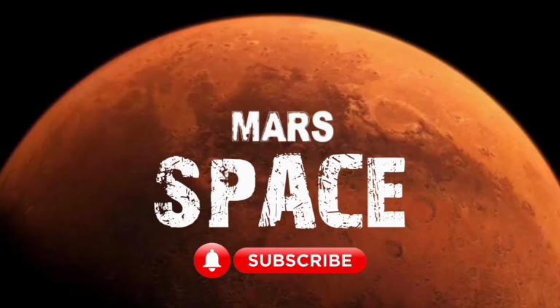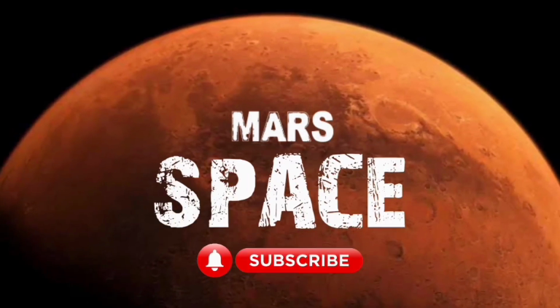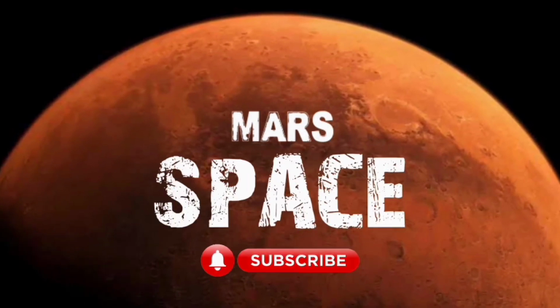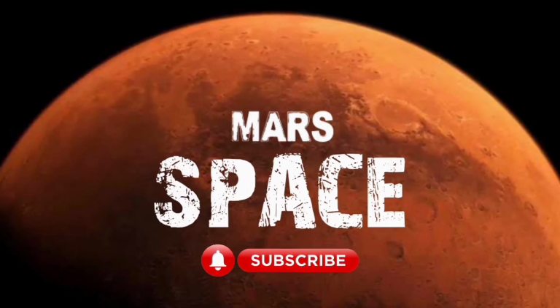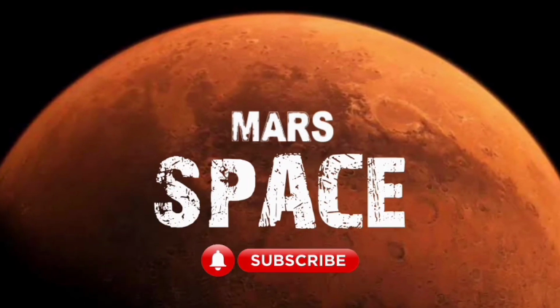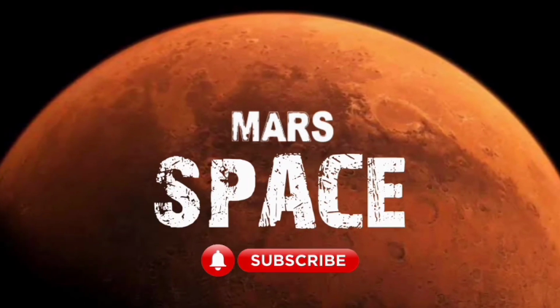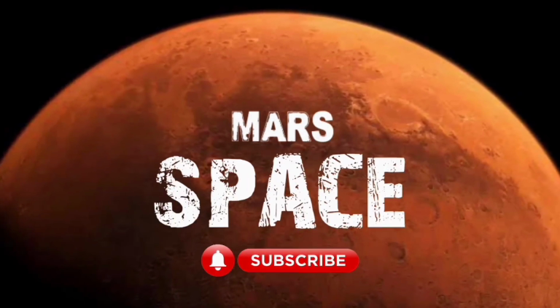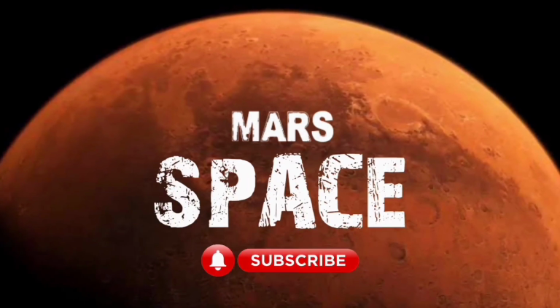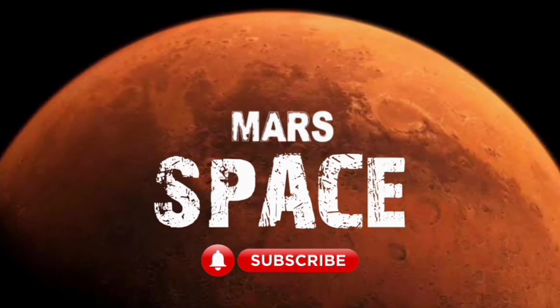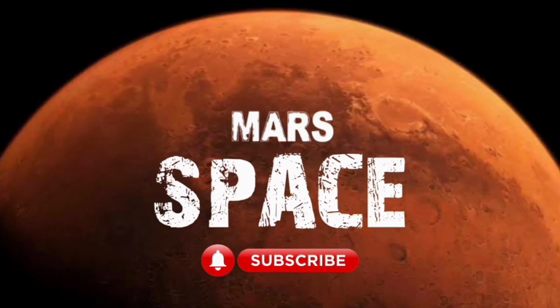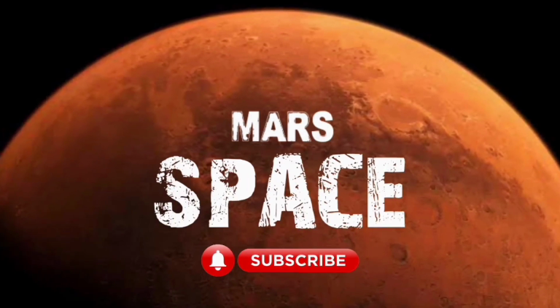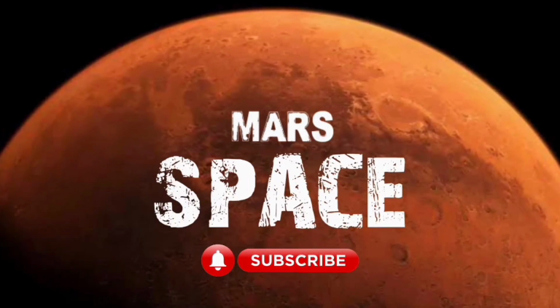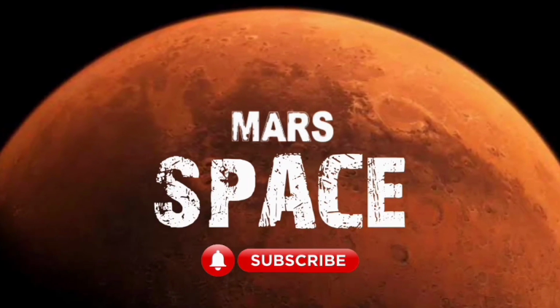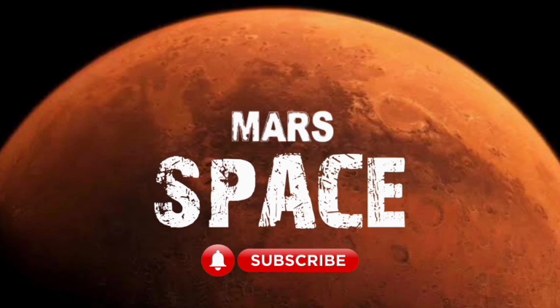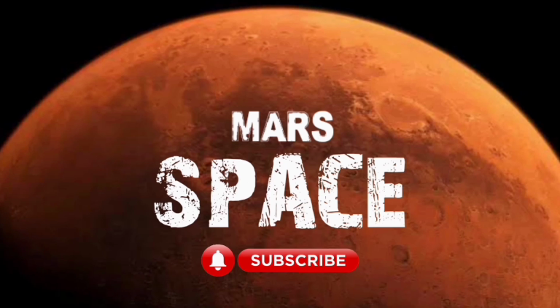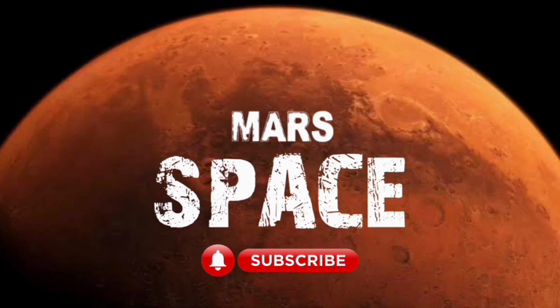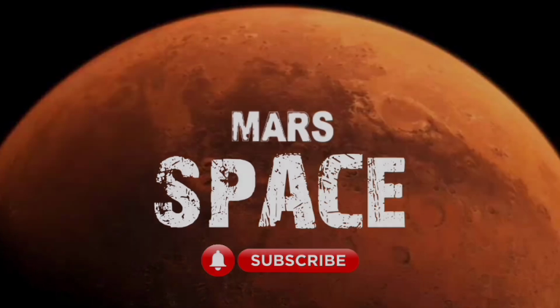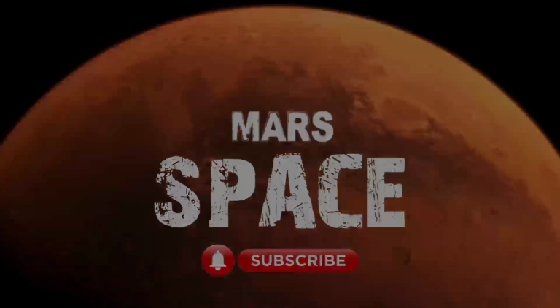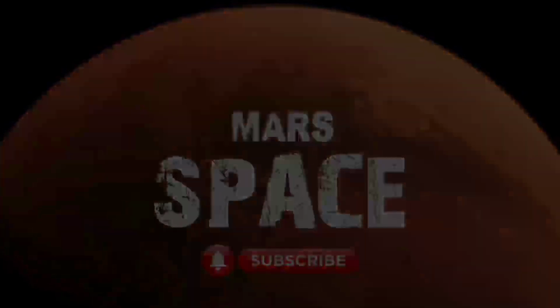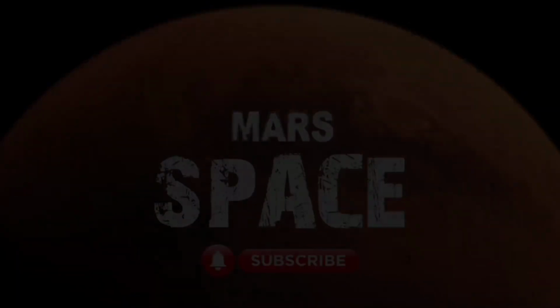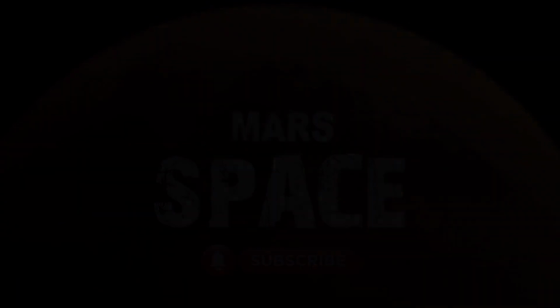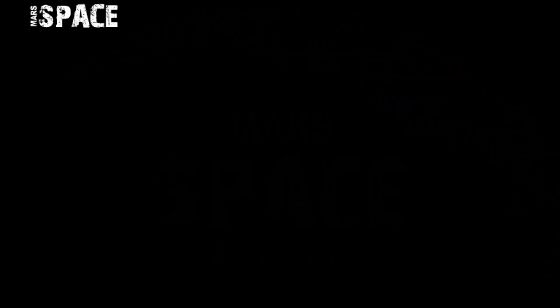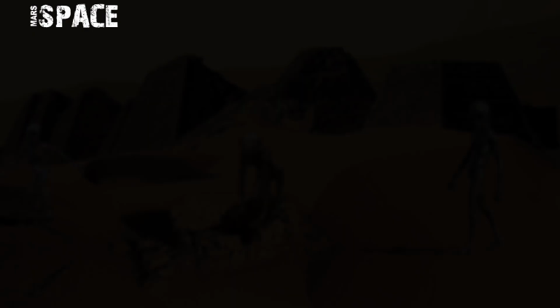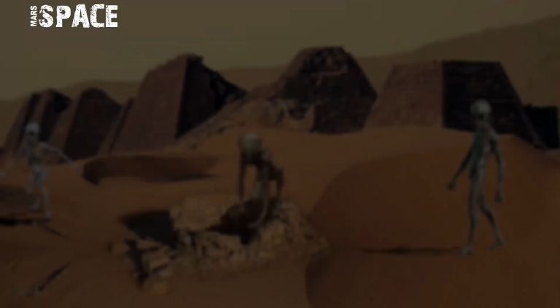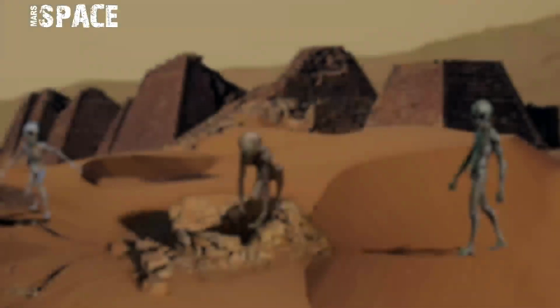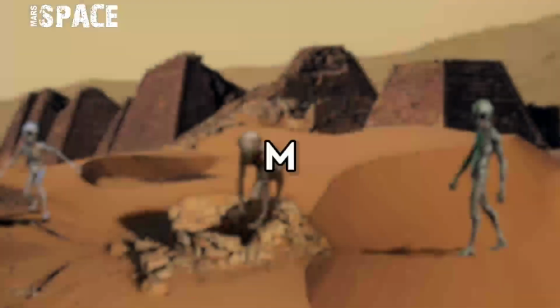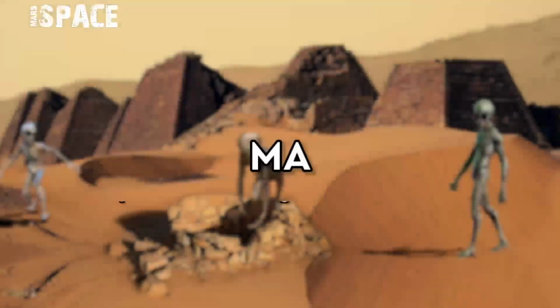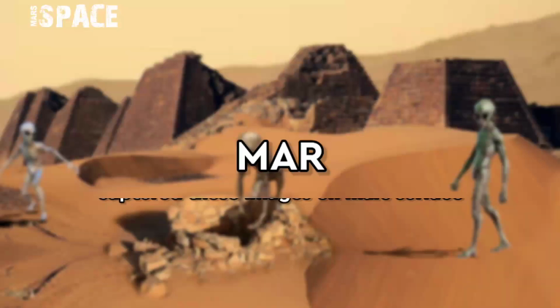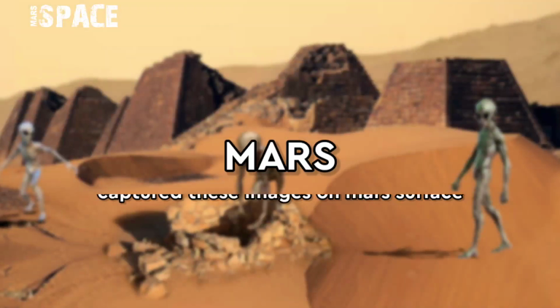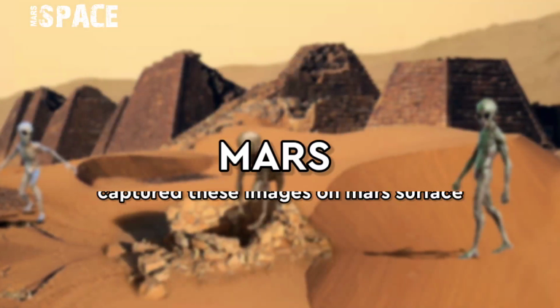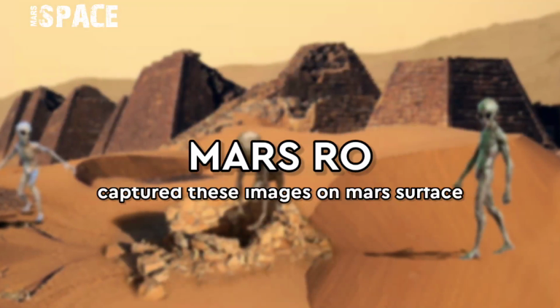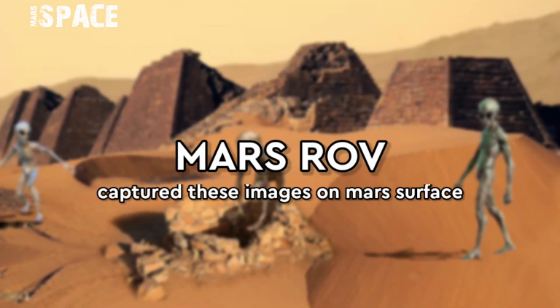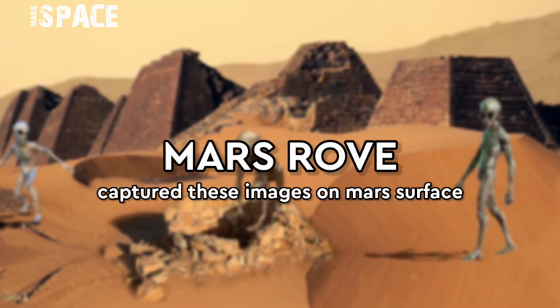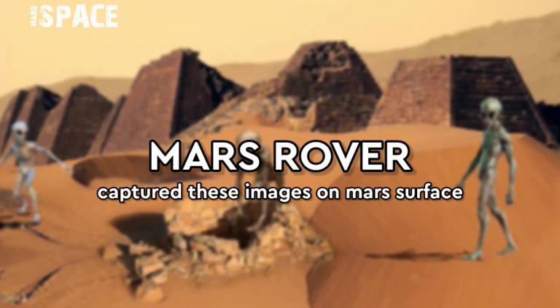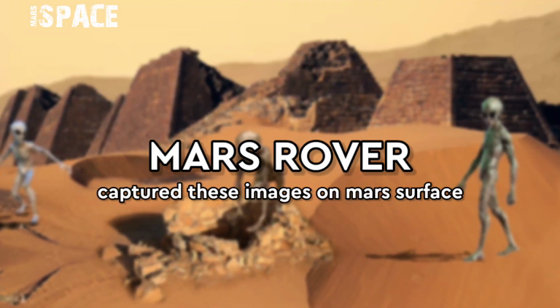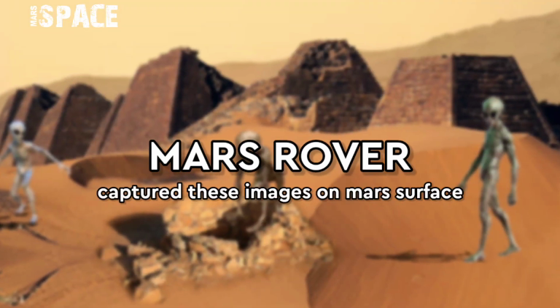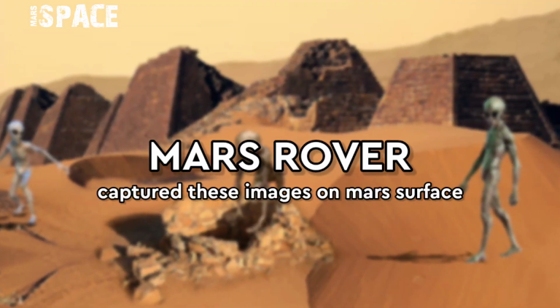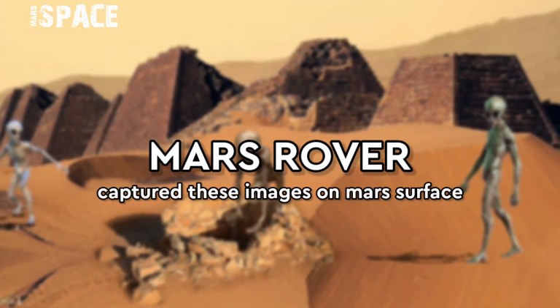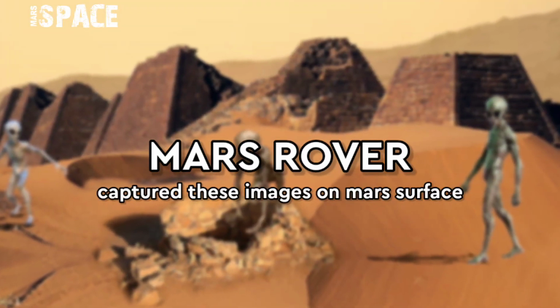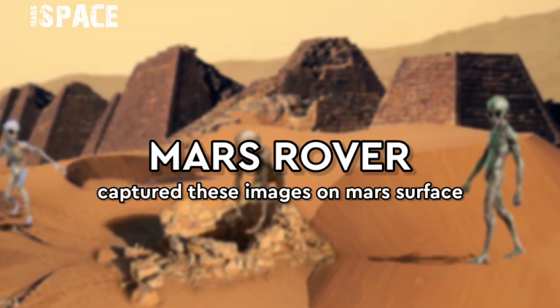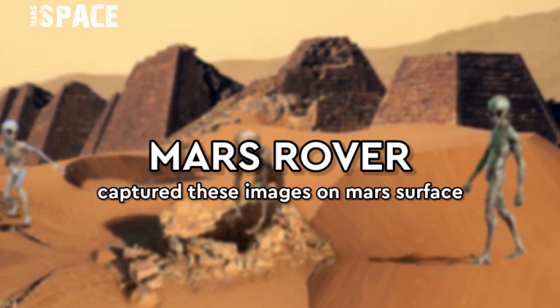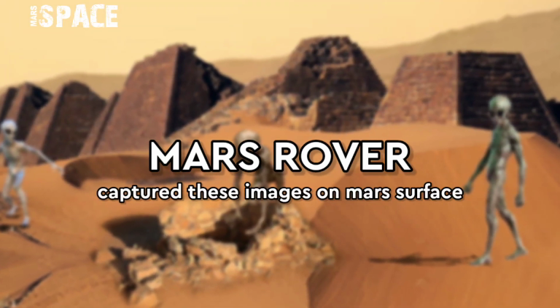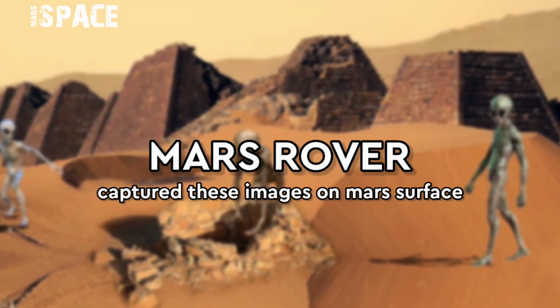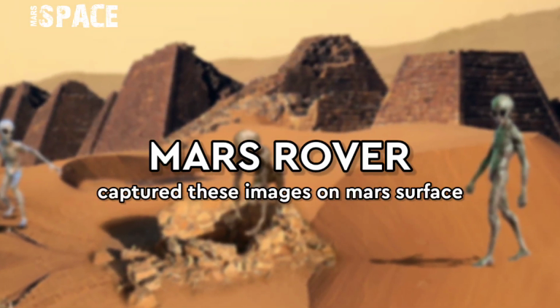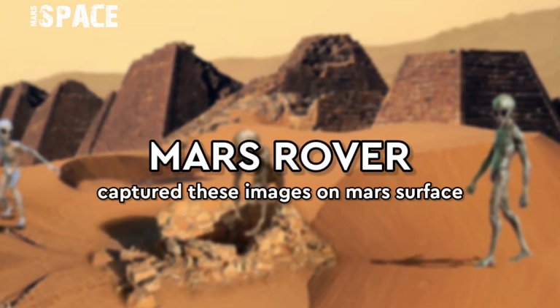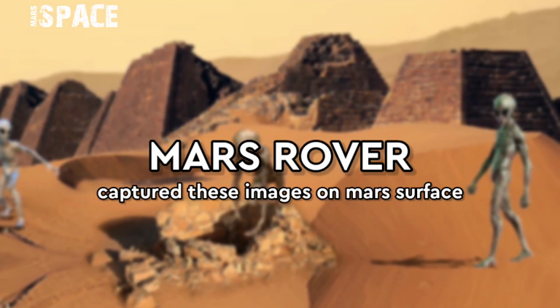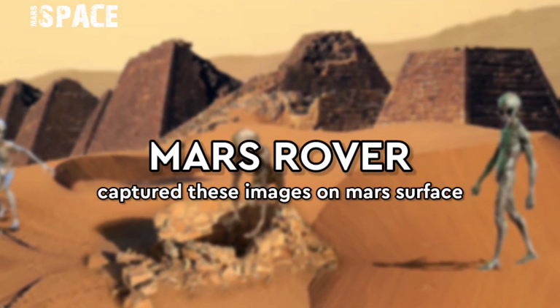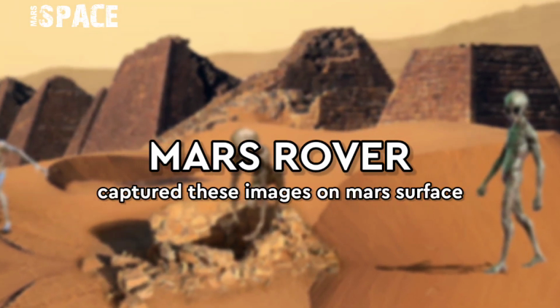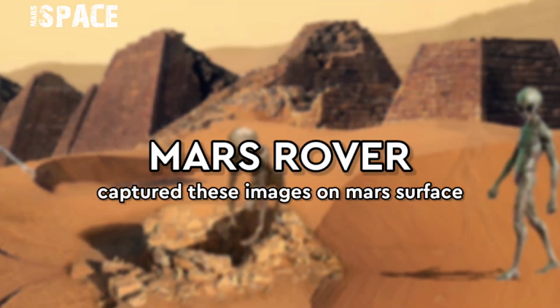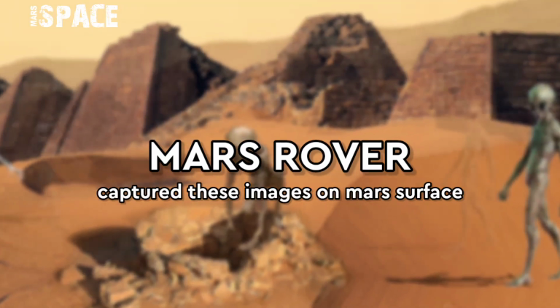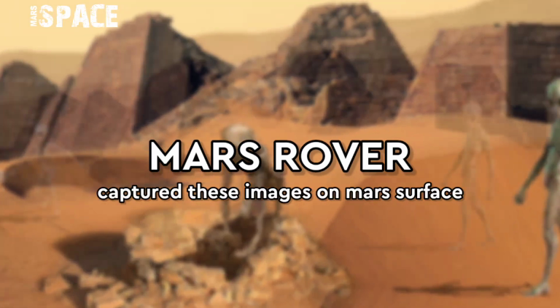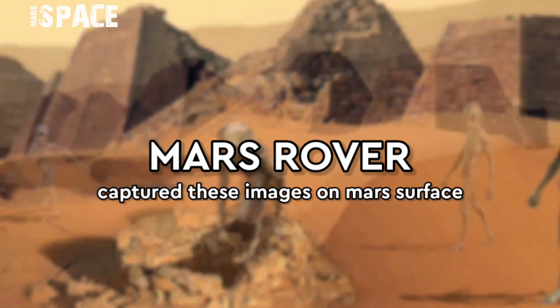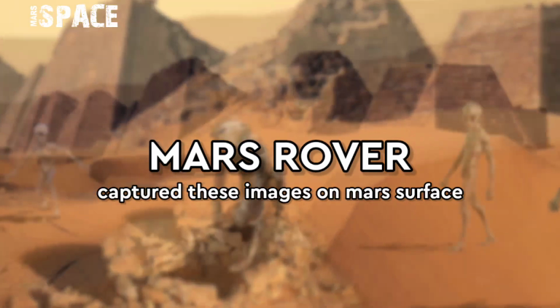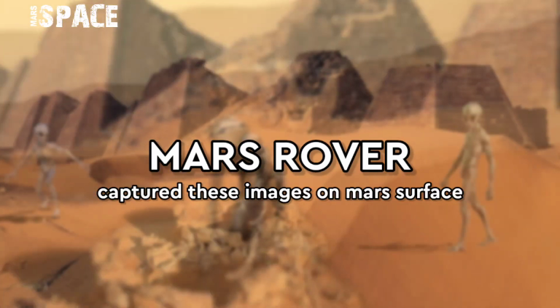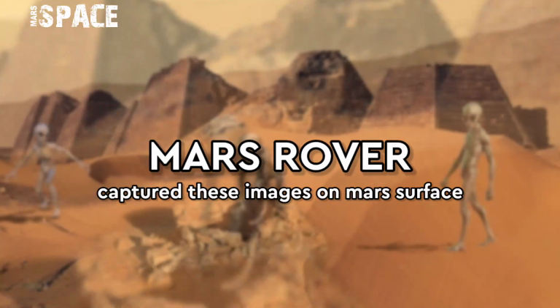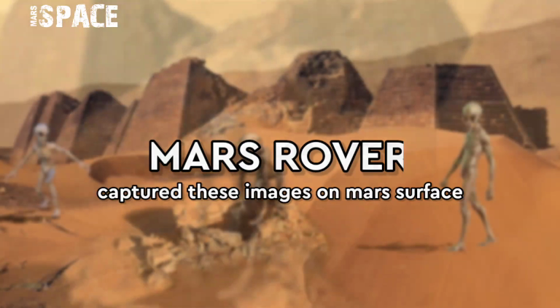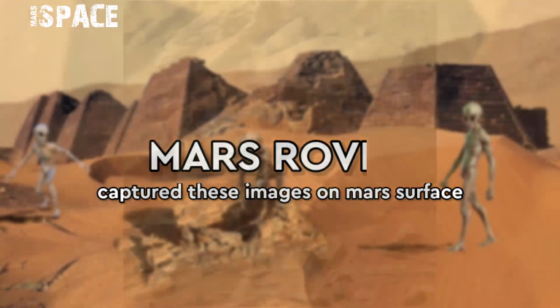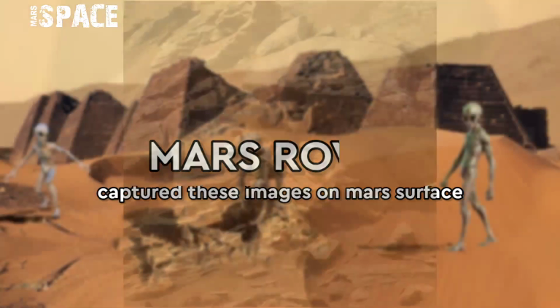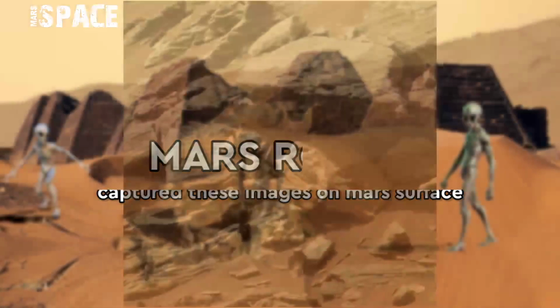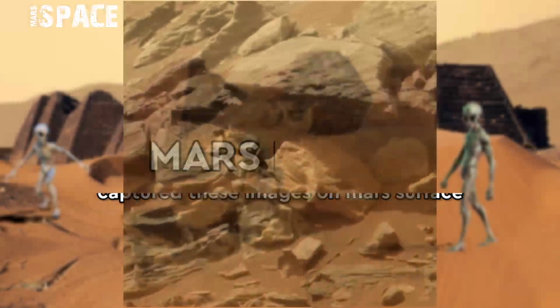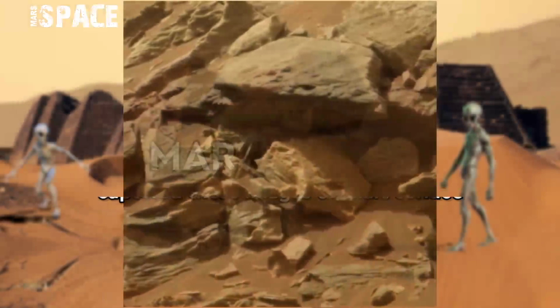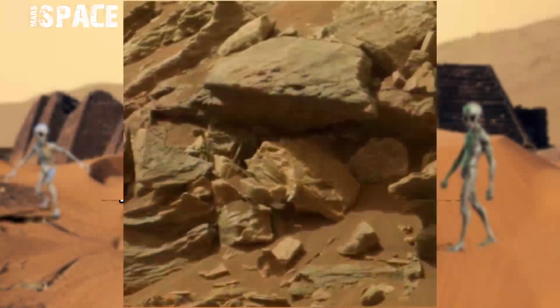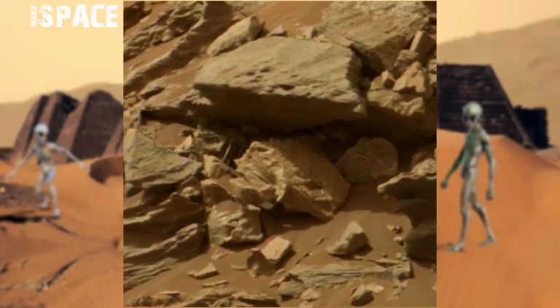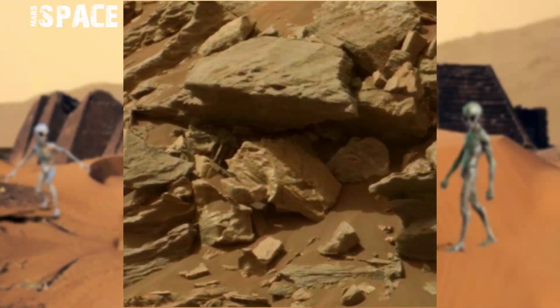Hello my dear friends, welcome back to our YouTube channel Mars Space. If you are new, hit the bell icon with thumbs up, please watch the full video and subscribe to my channel.